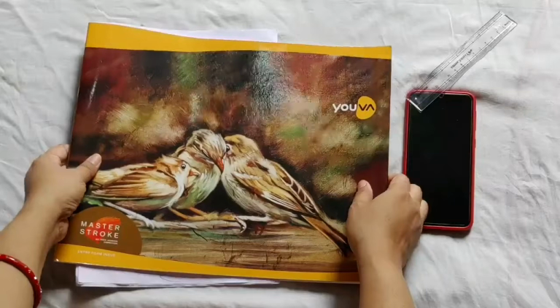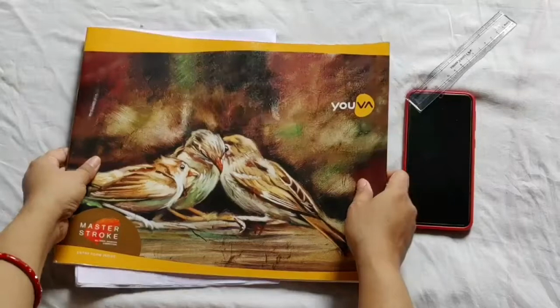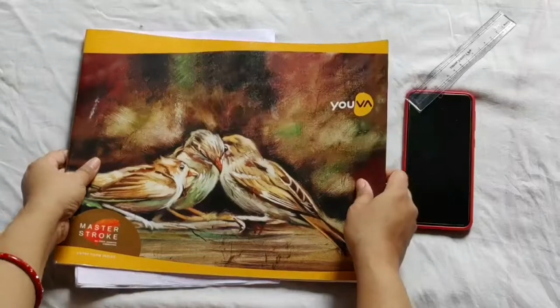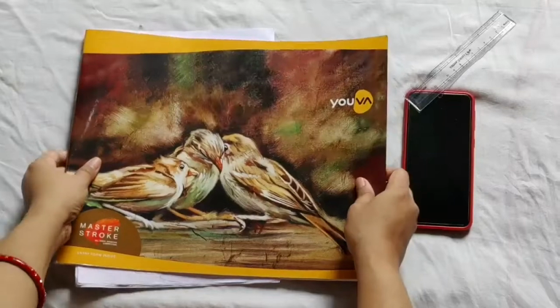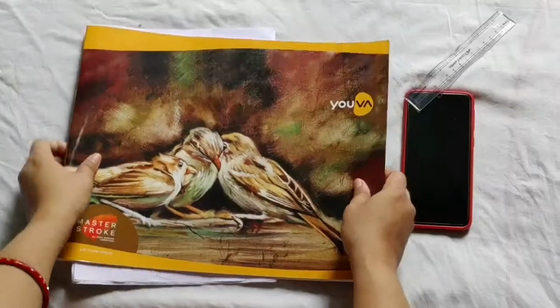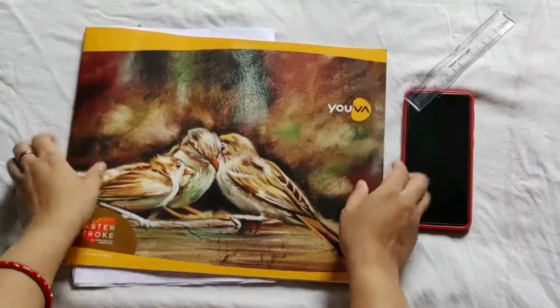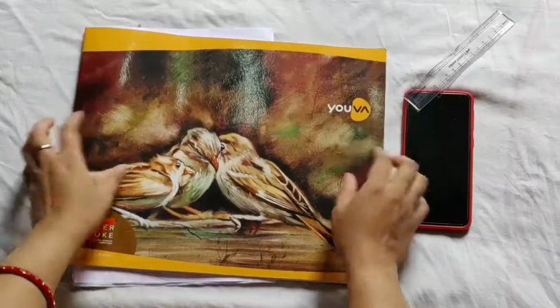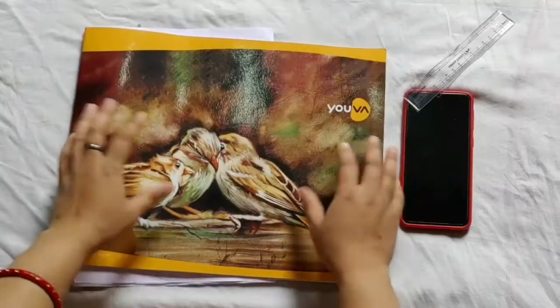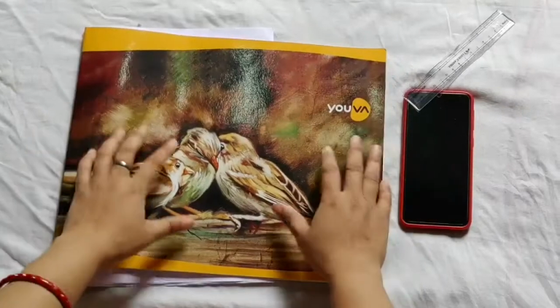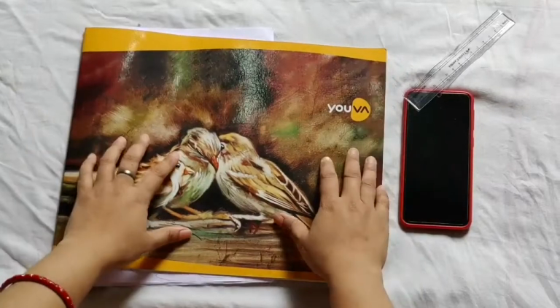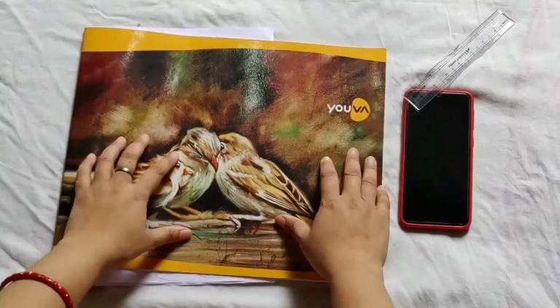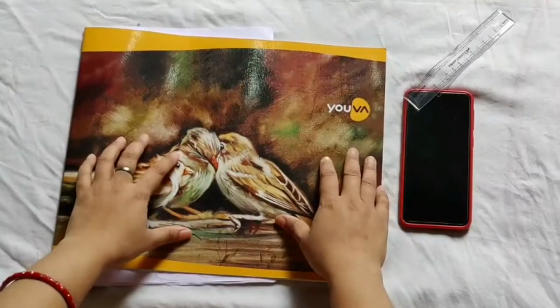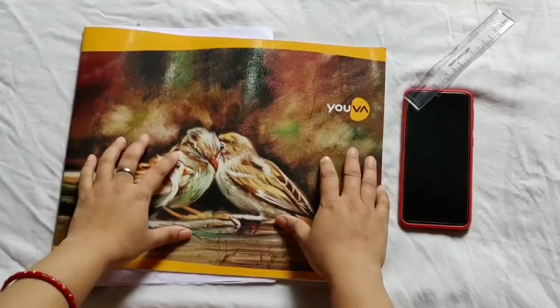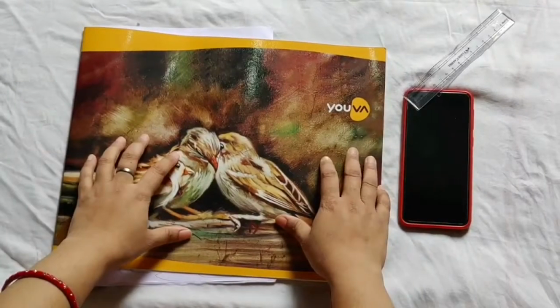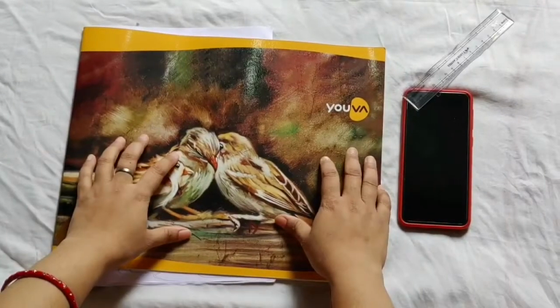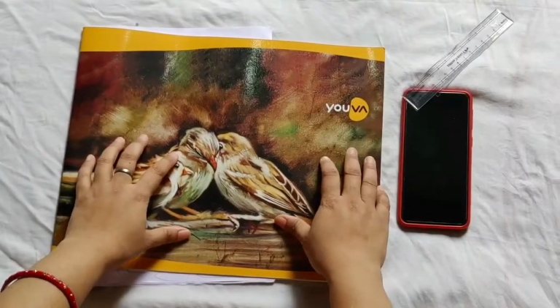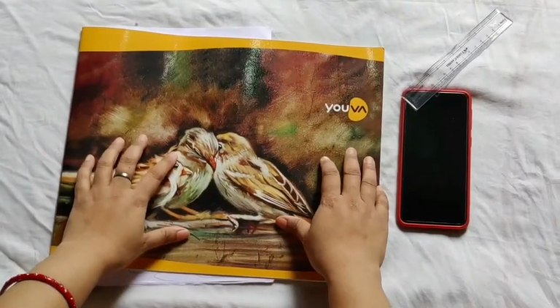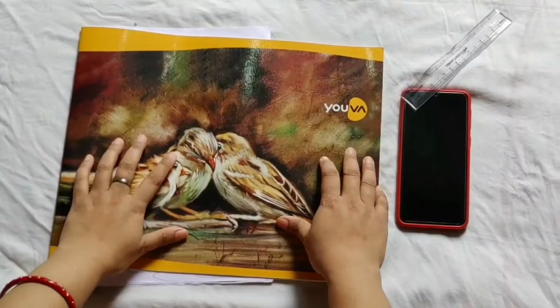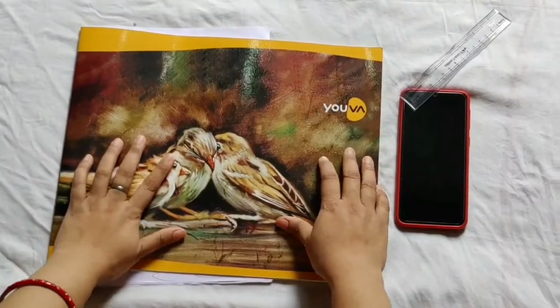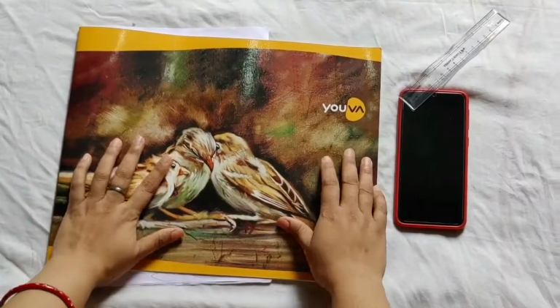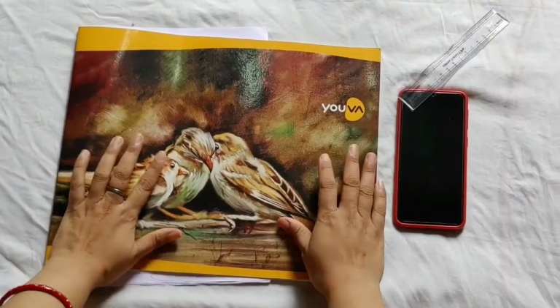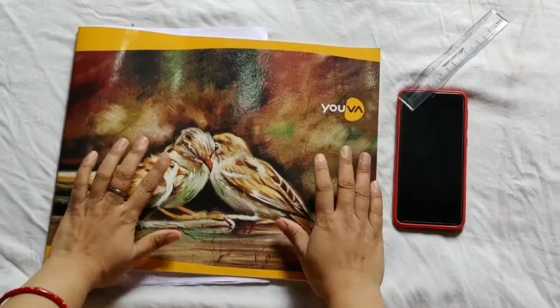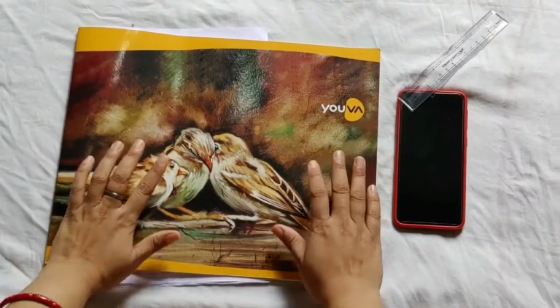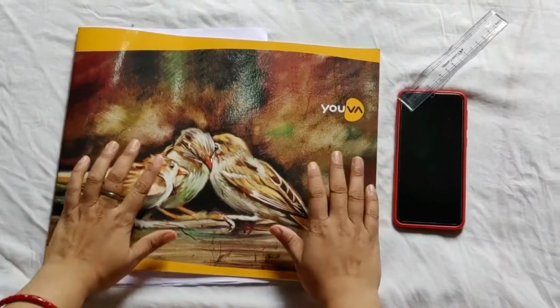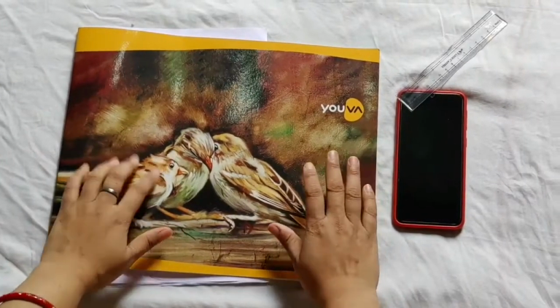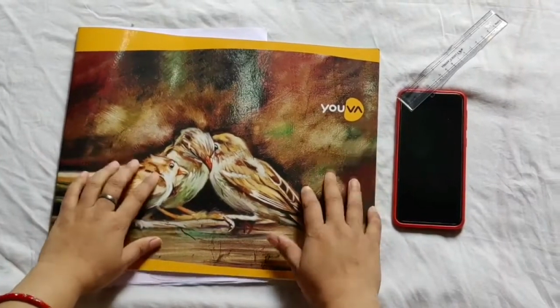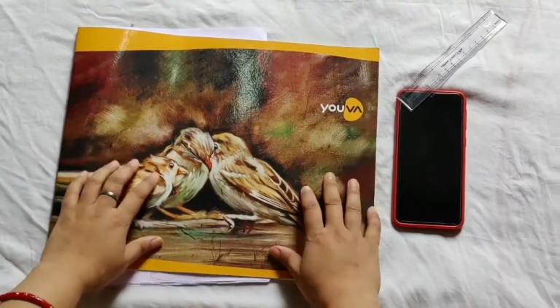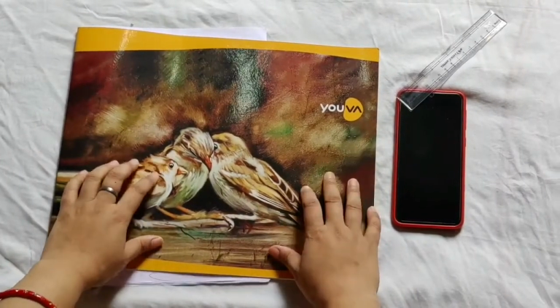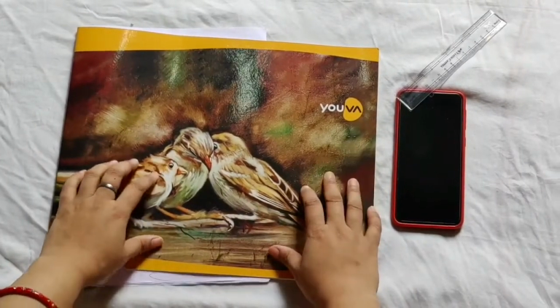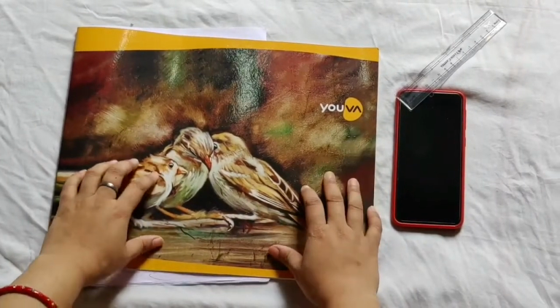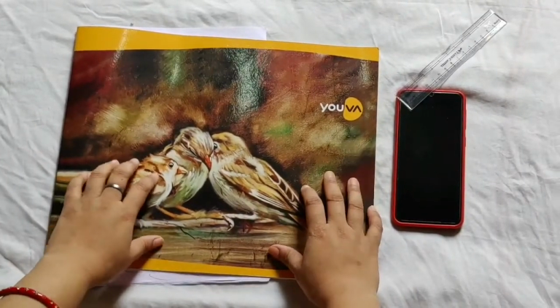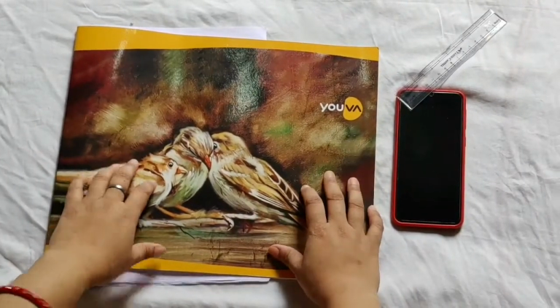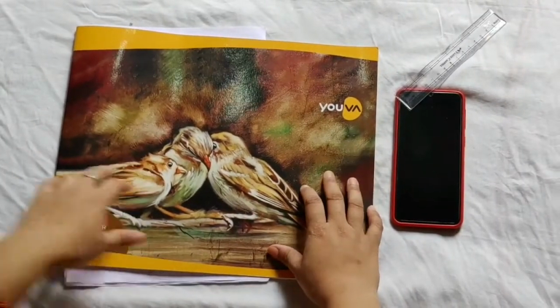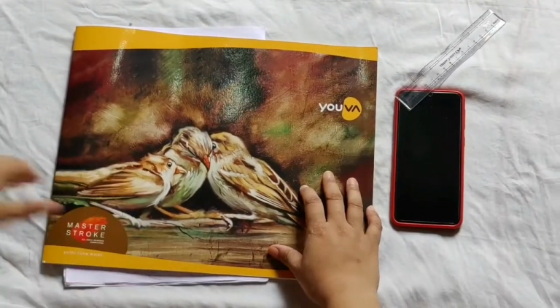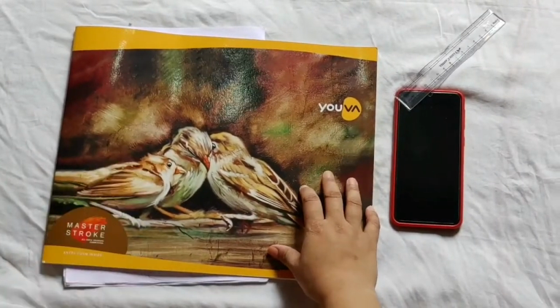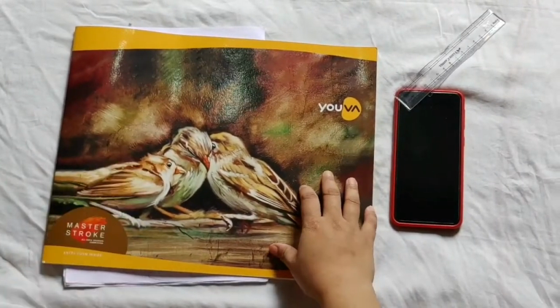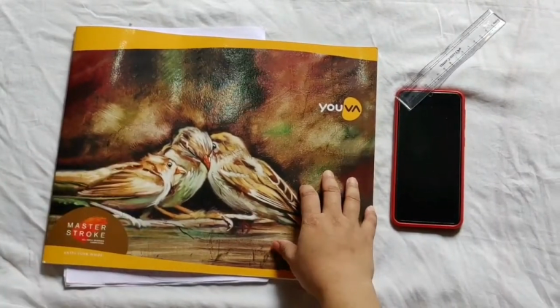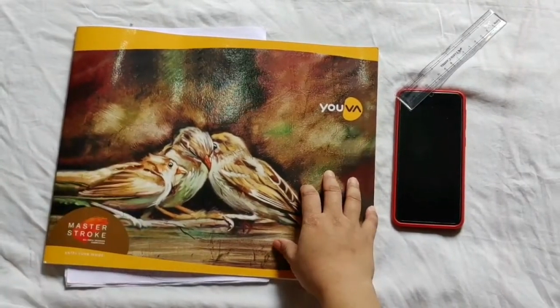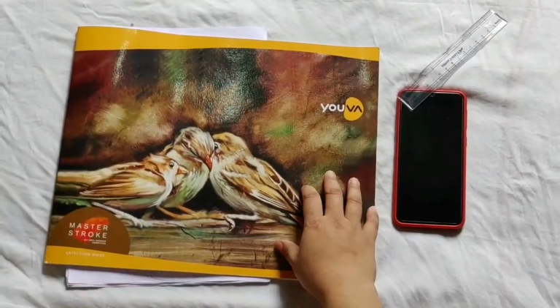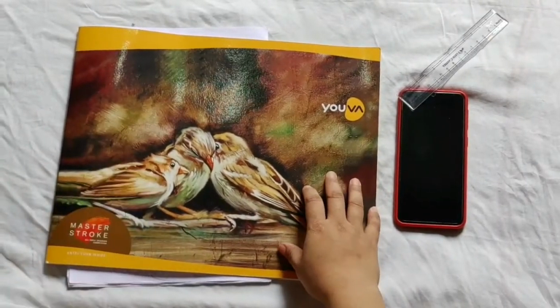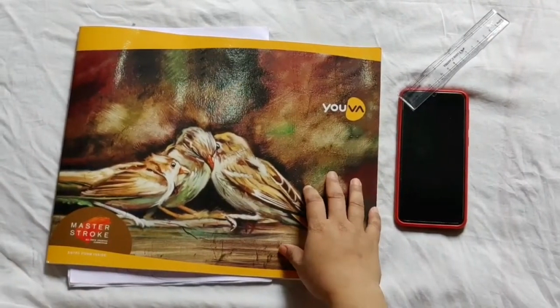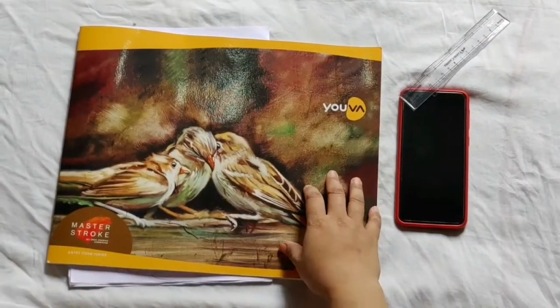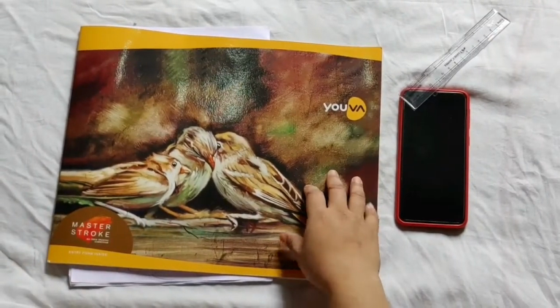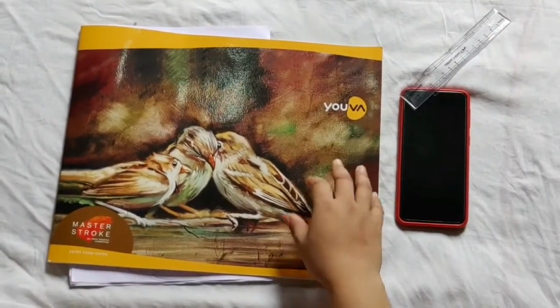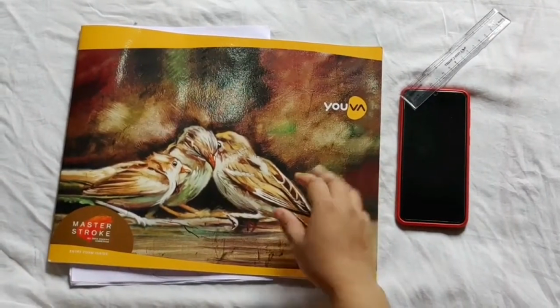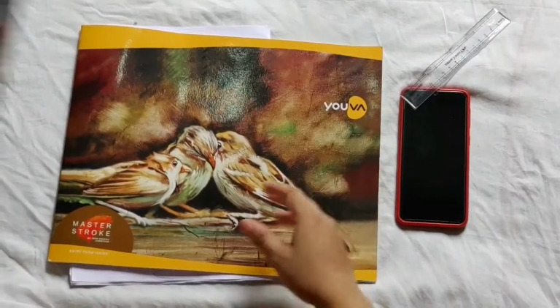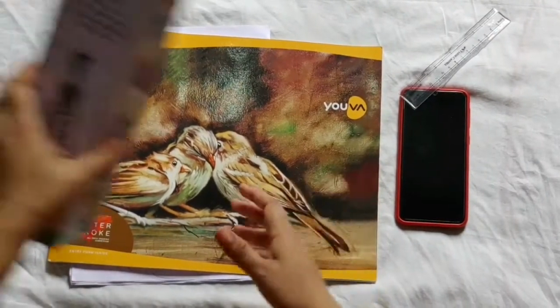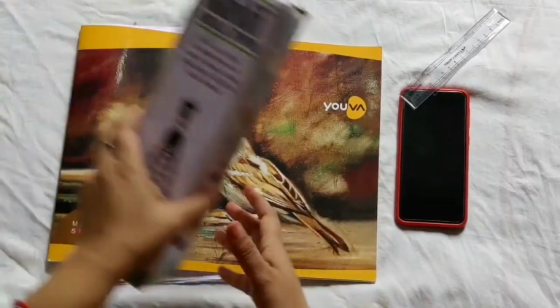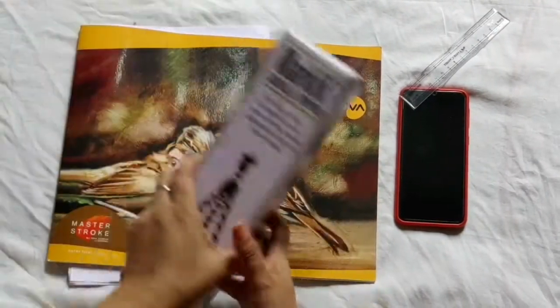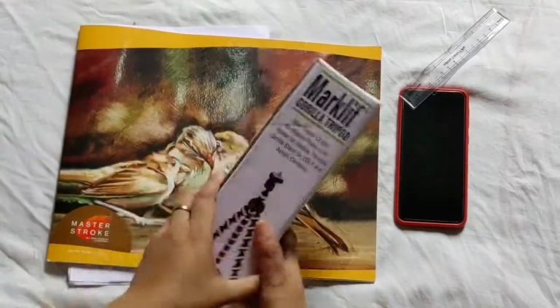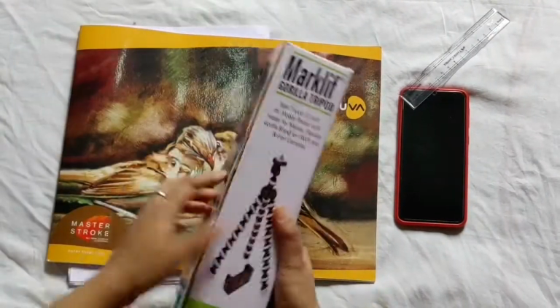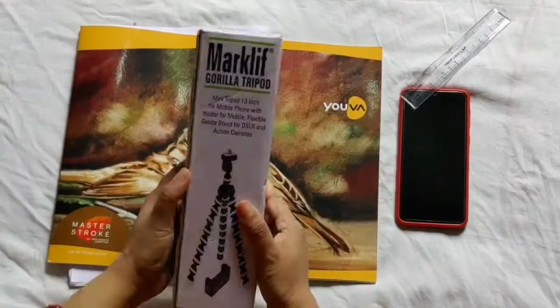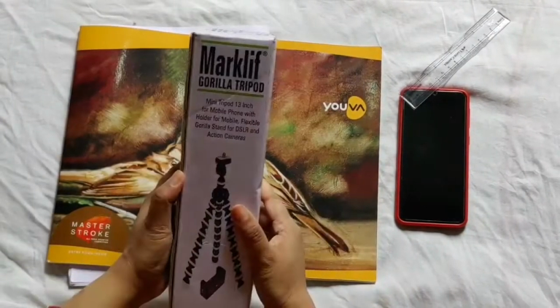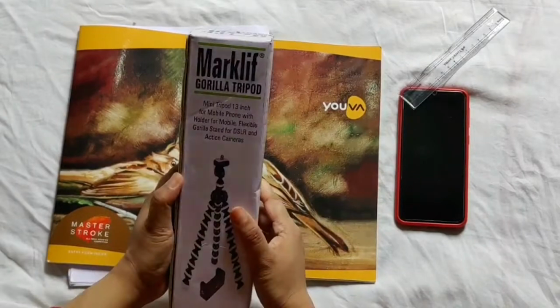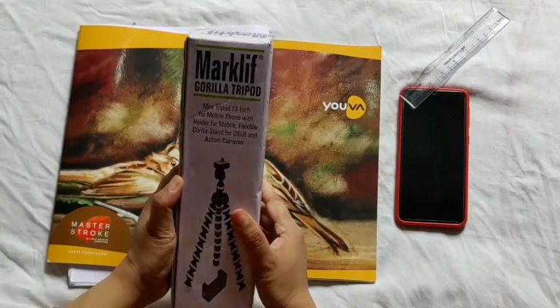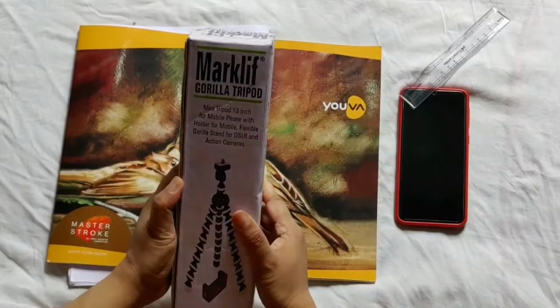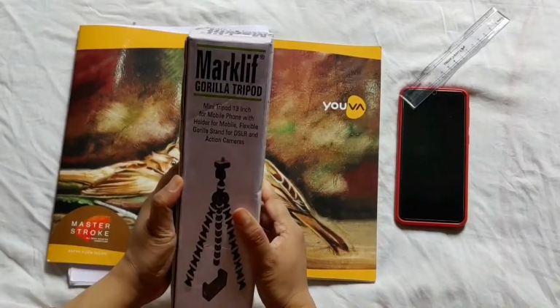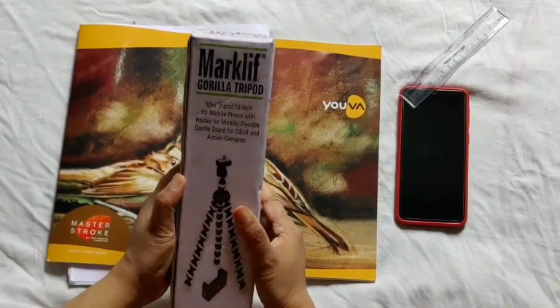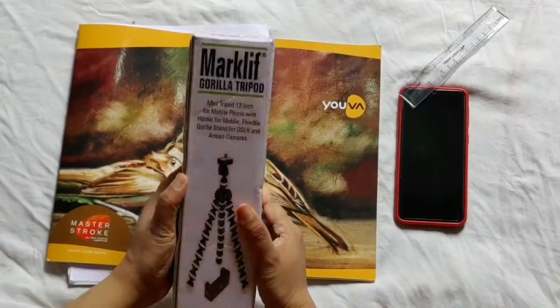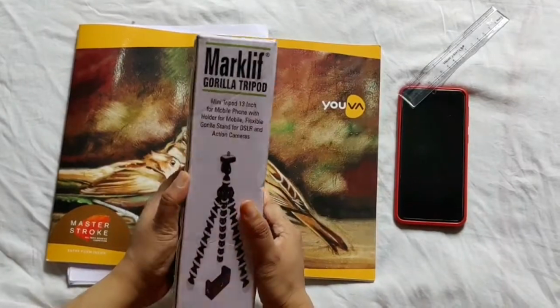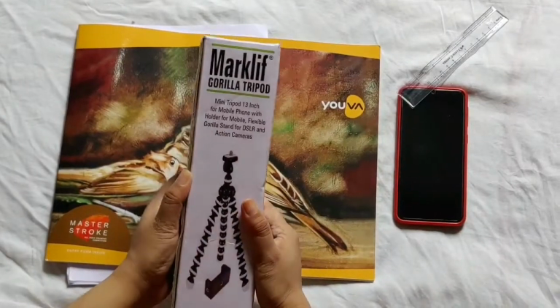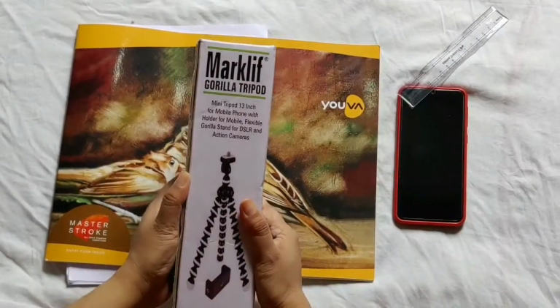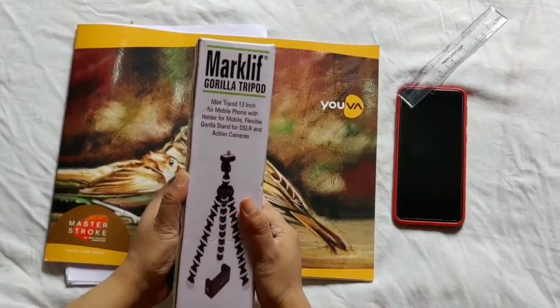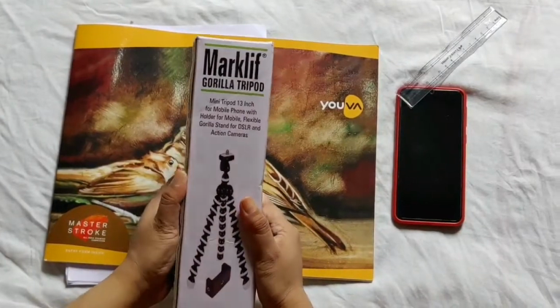Welcome to my YouTube channel. Today we will see the unboxing of the Gorilla tripod stand.